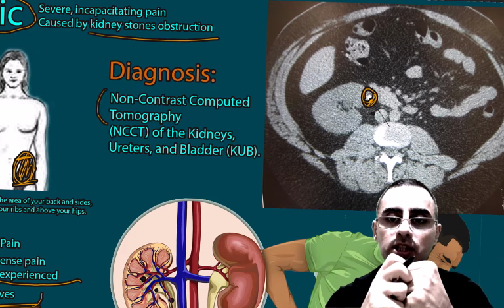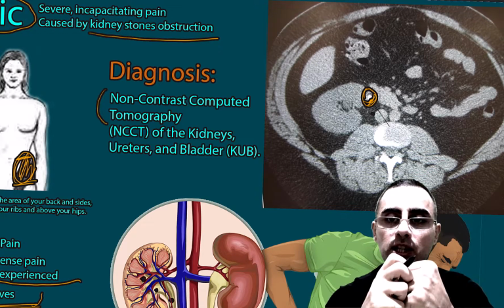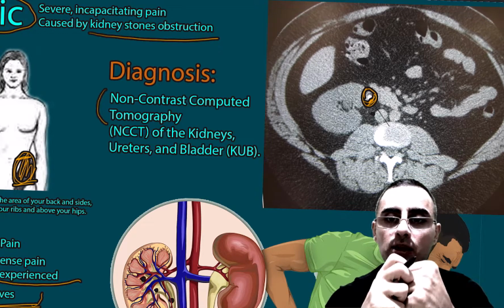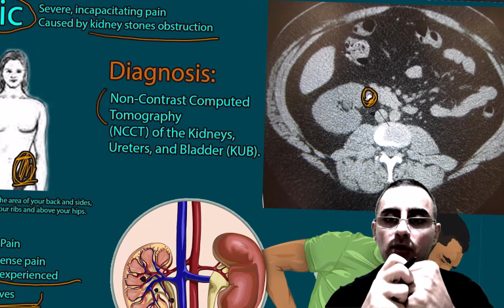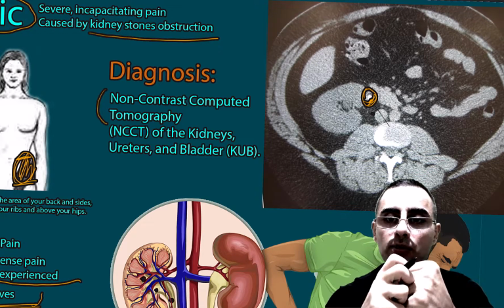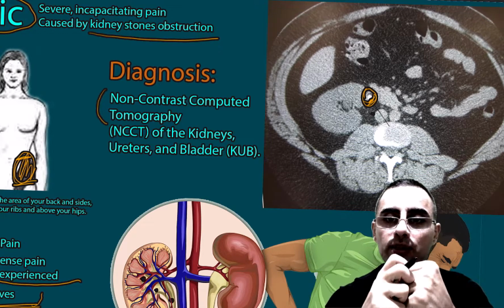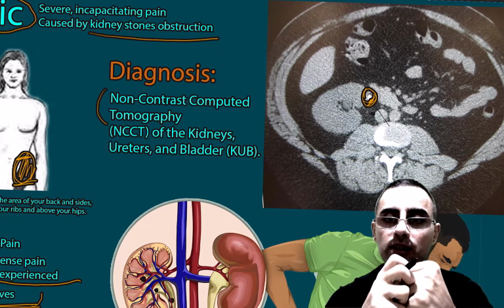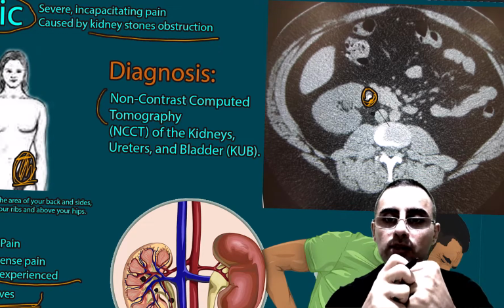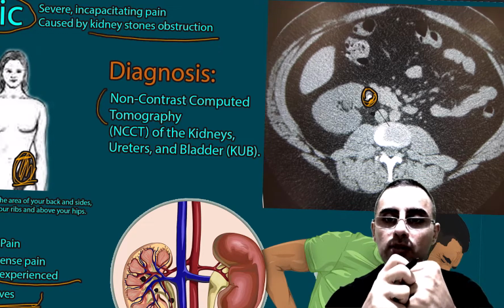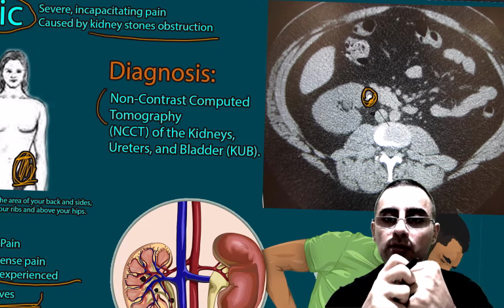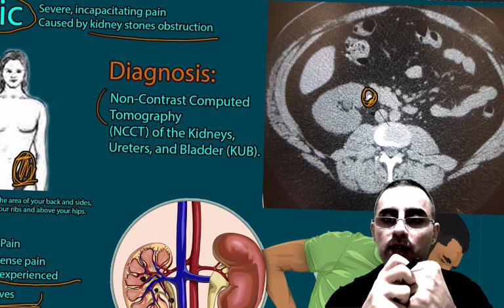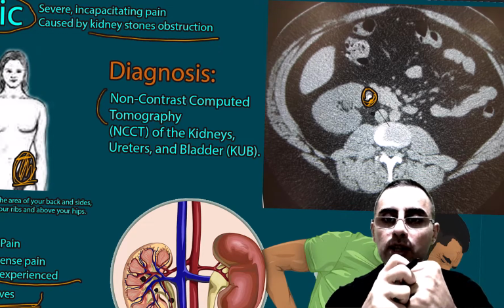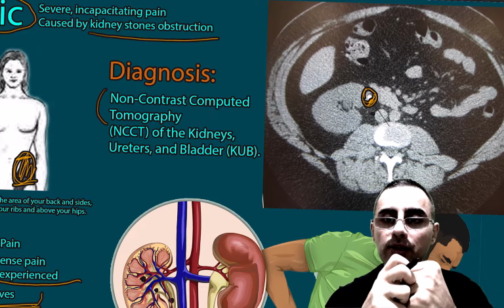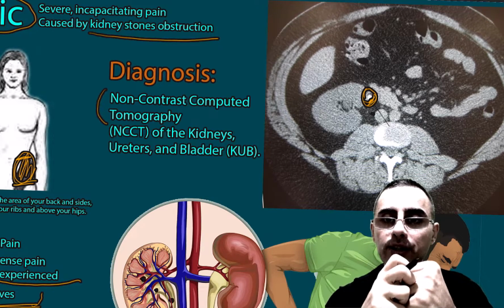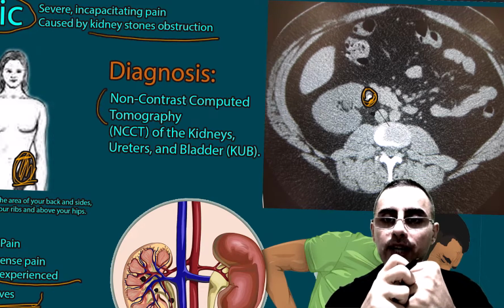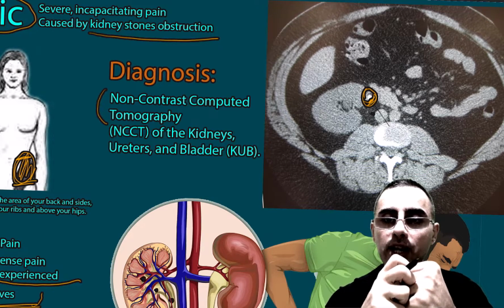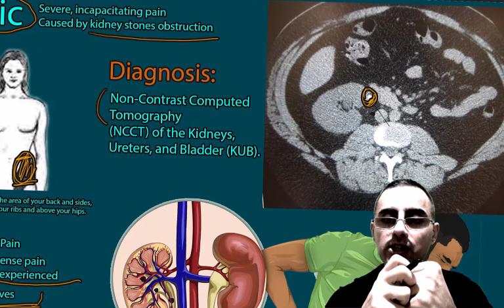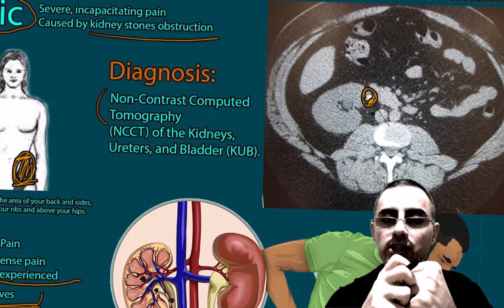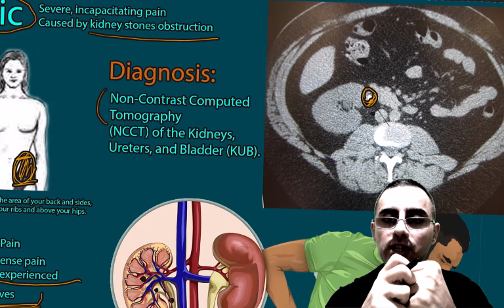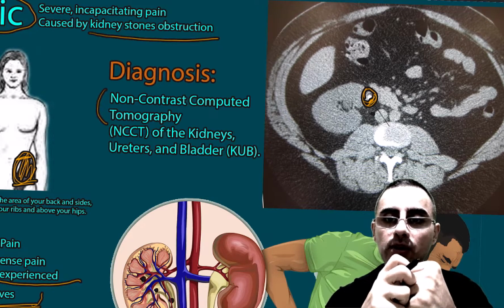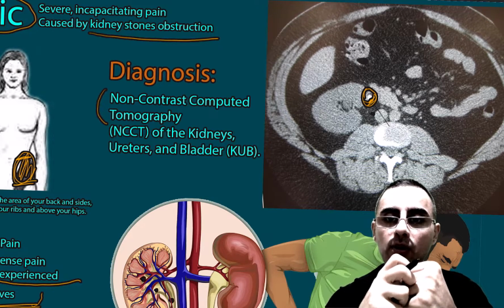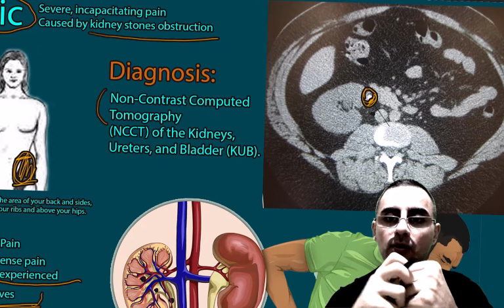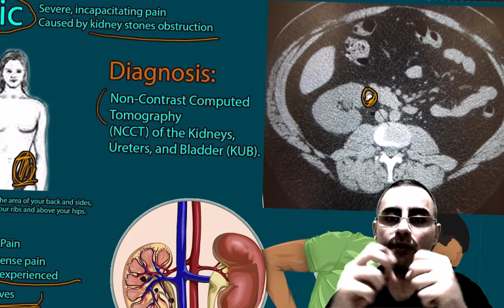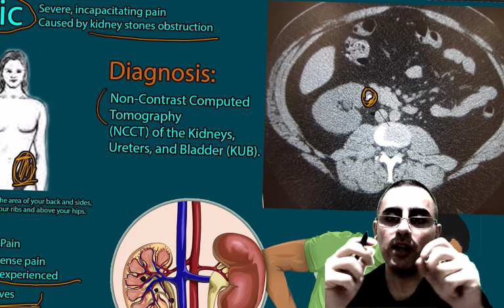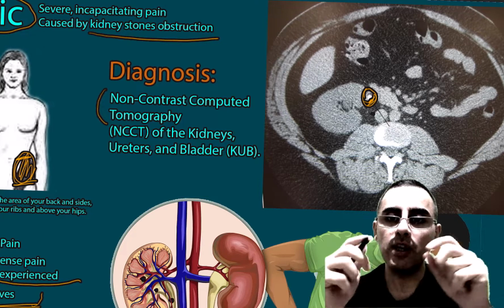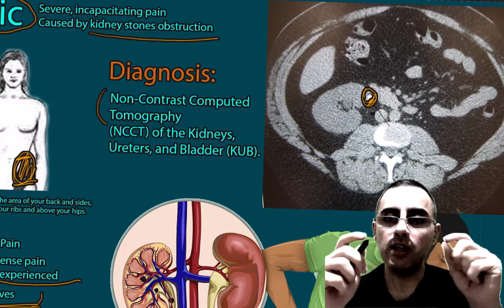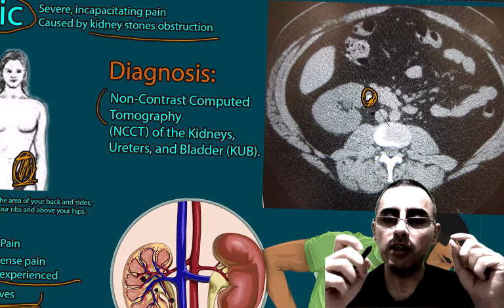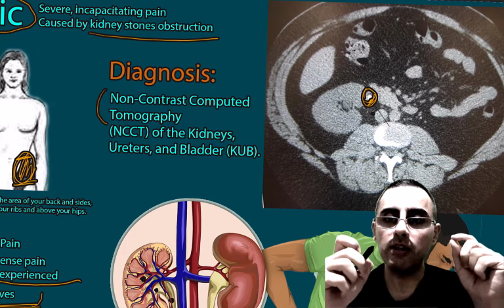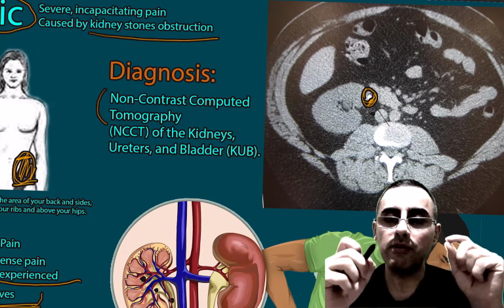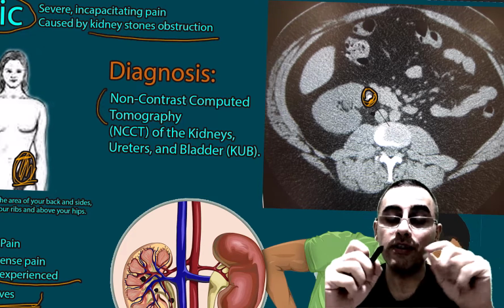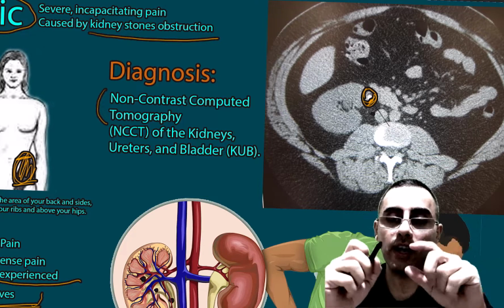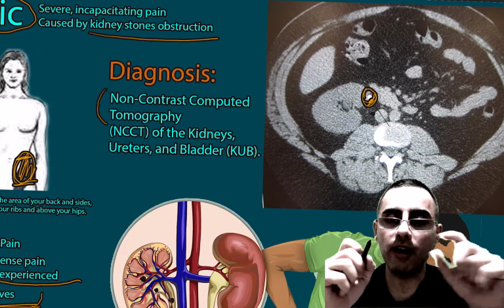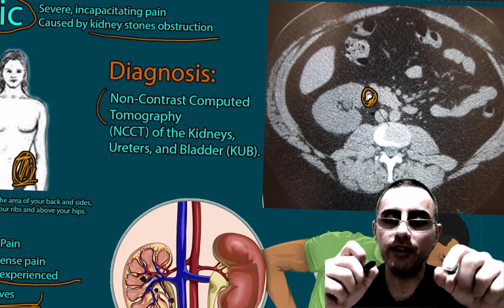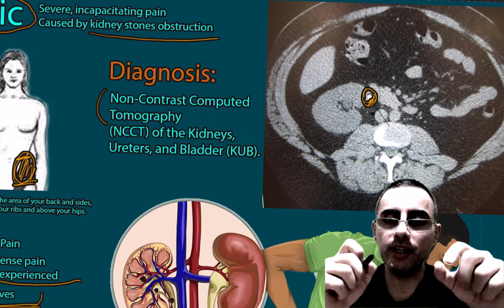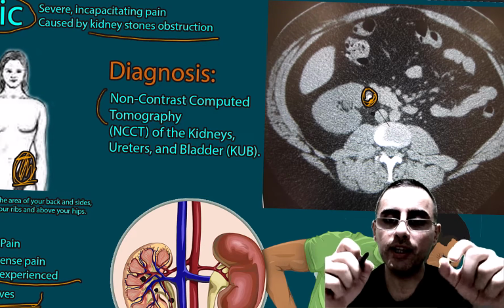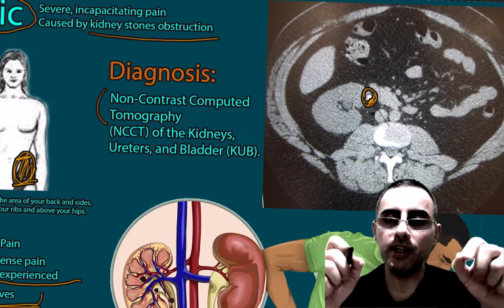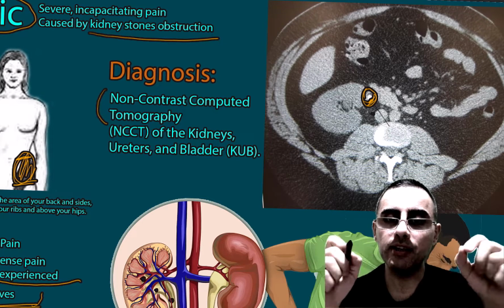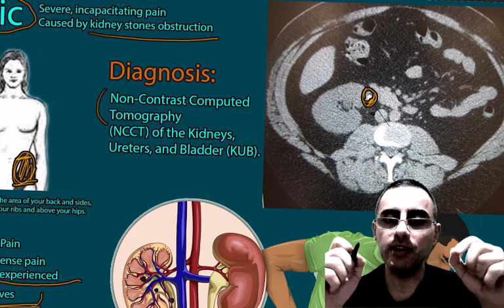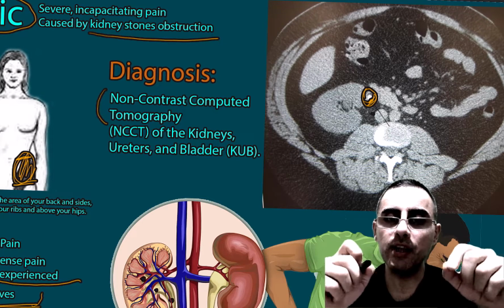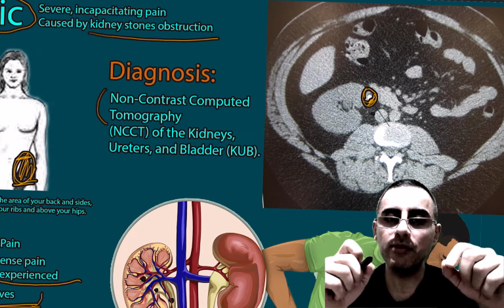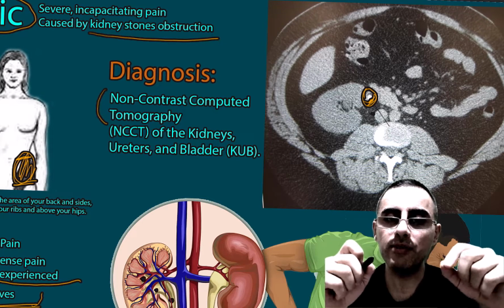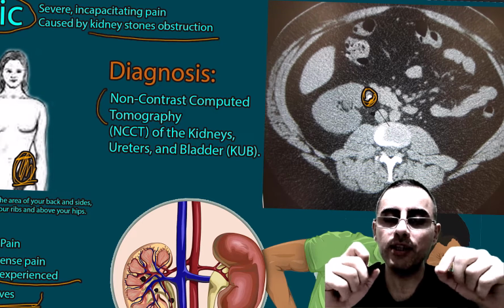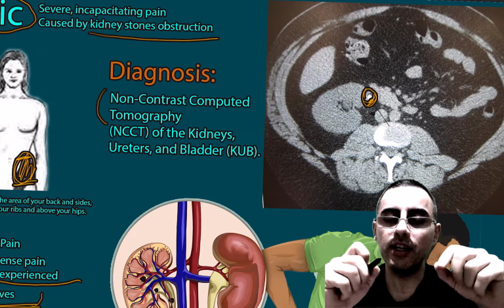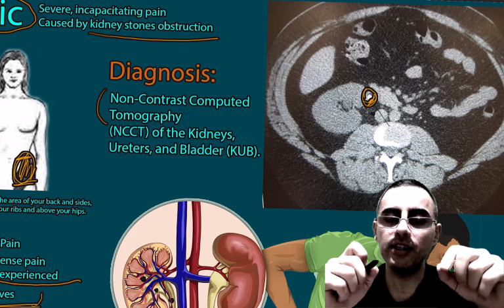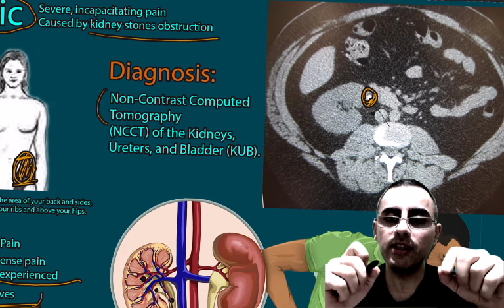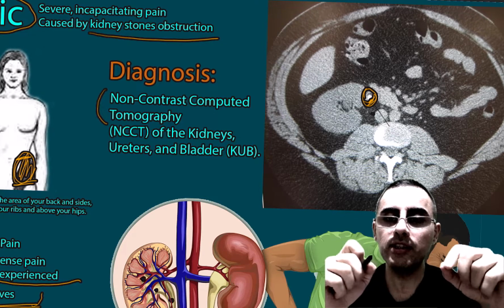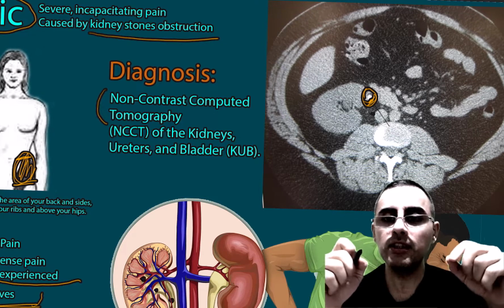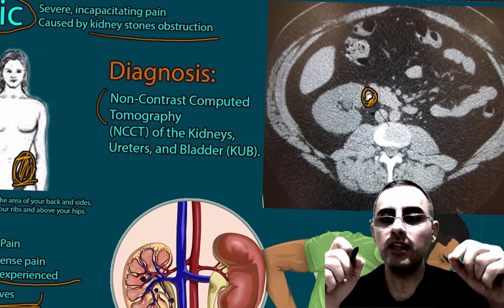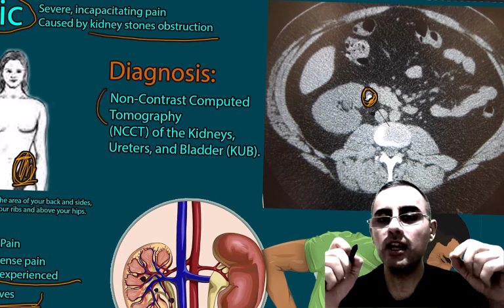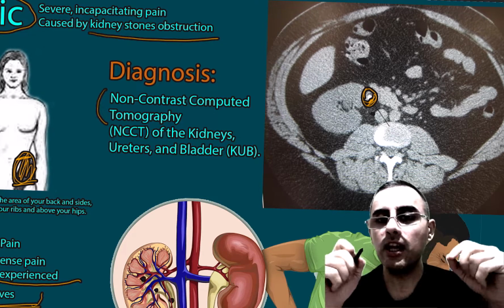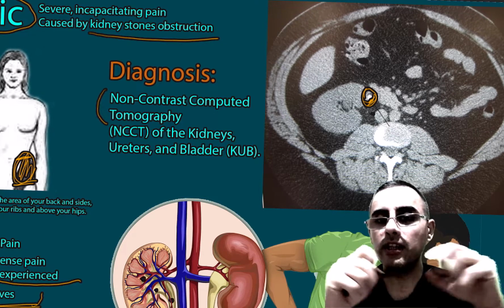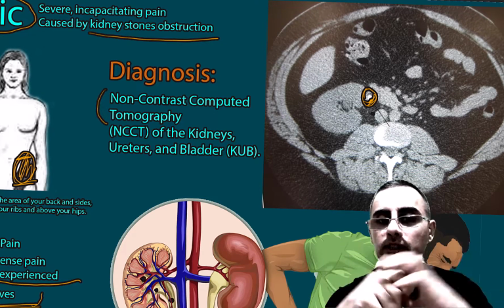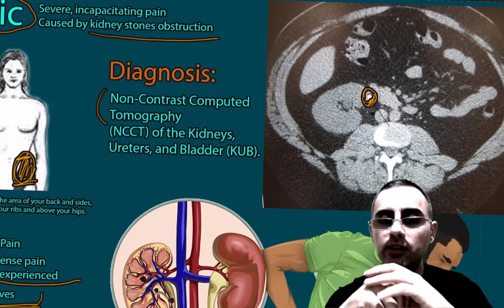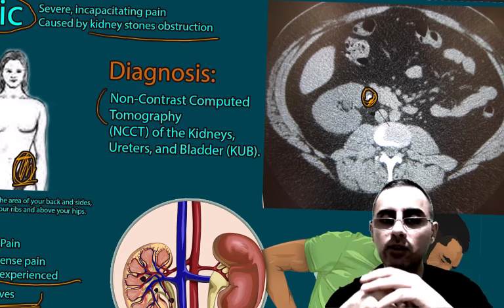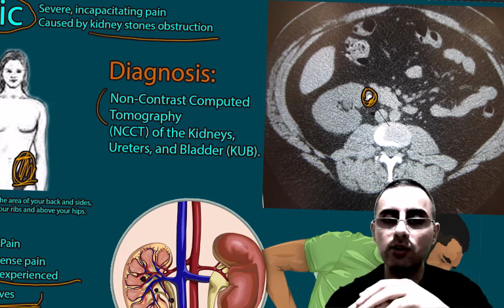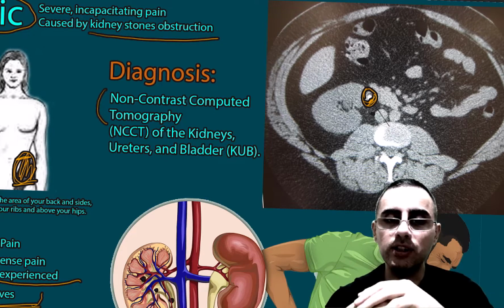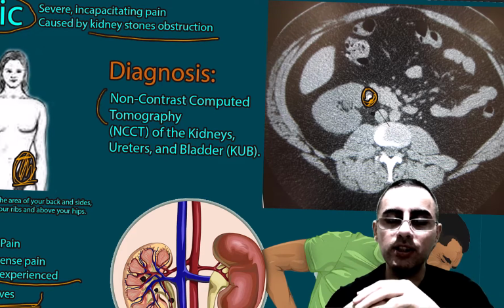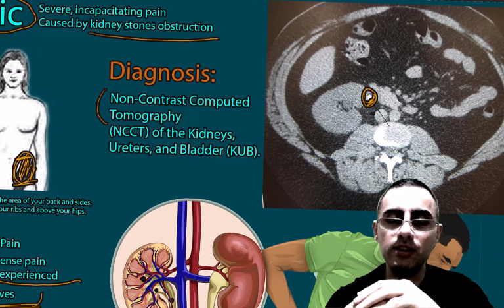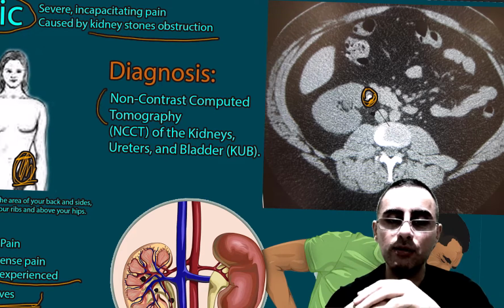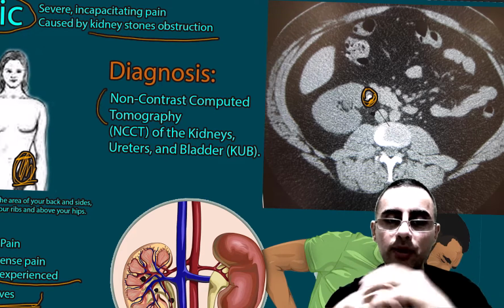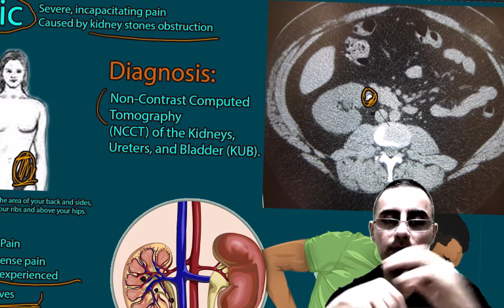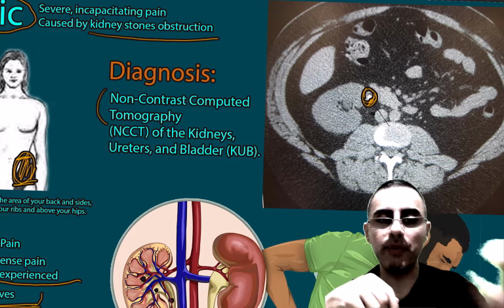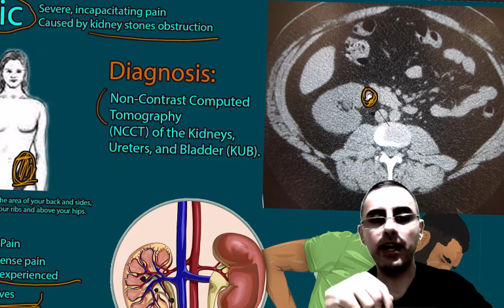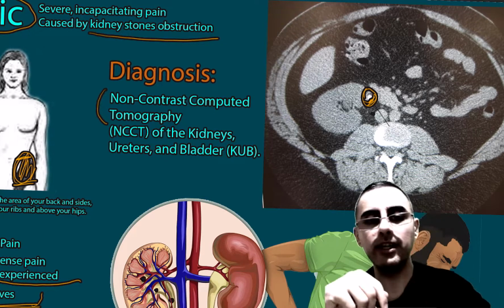The kidney stone can obstruct this small tube, causing constriction of the ureter, irritation of the surrounding area and nerve endings, which results in severe pain.